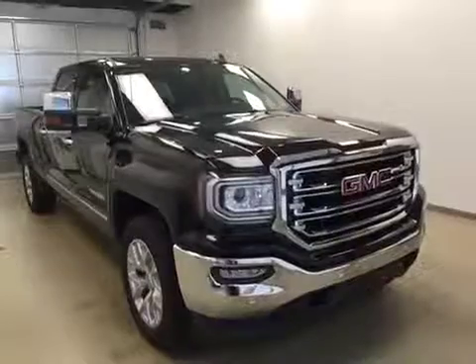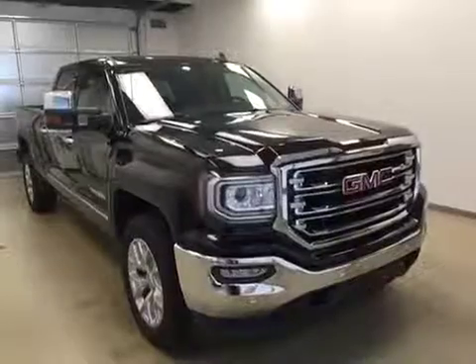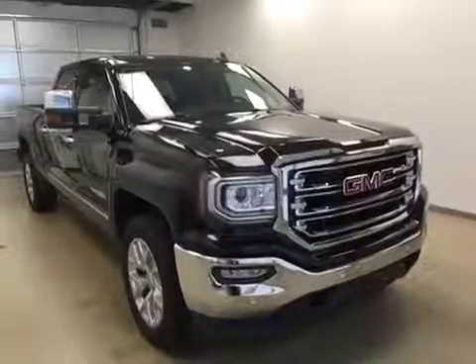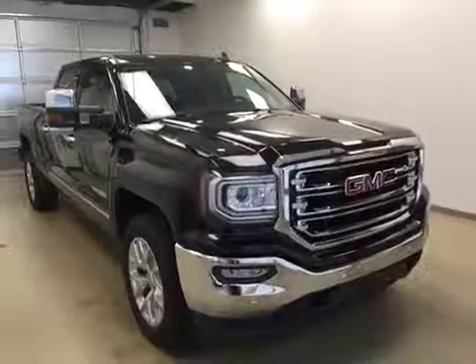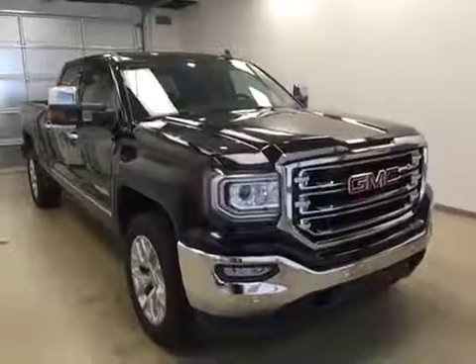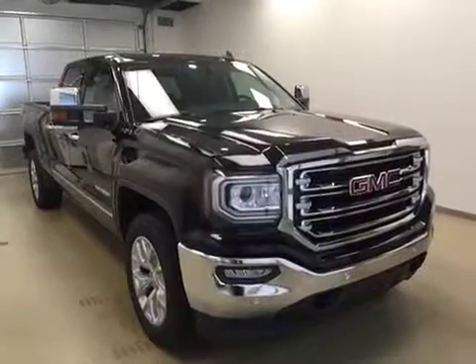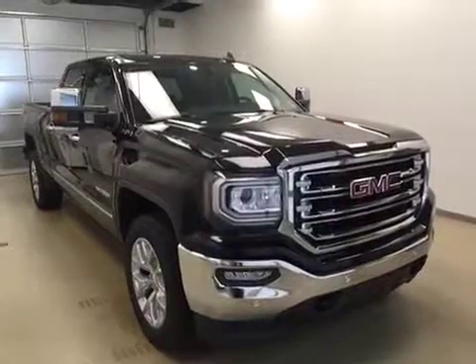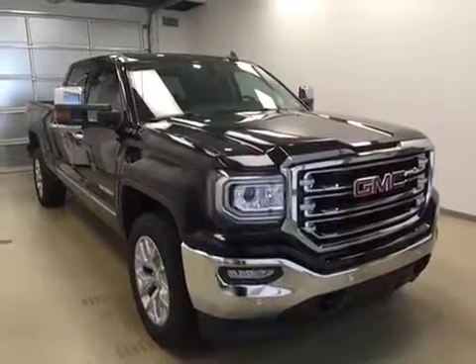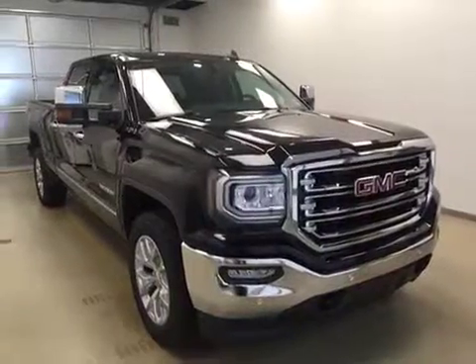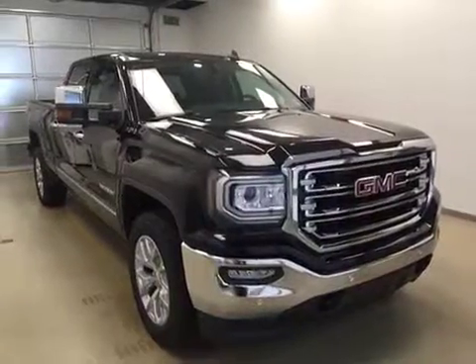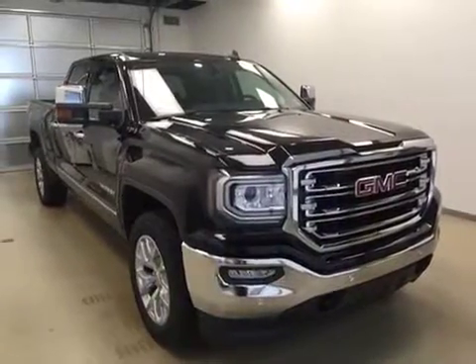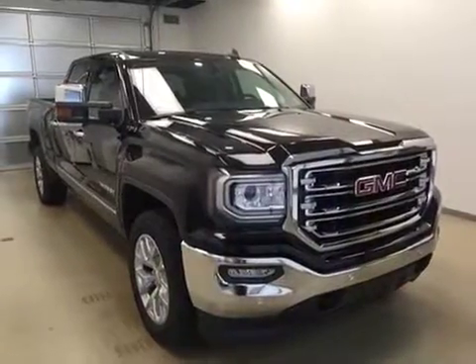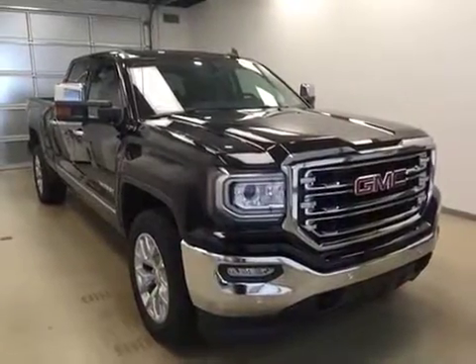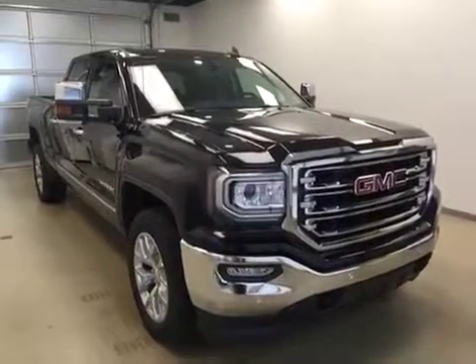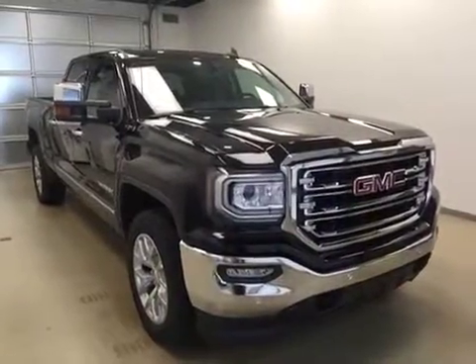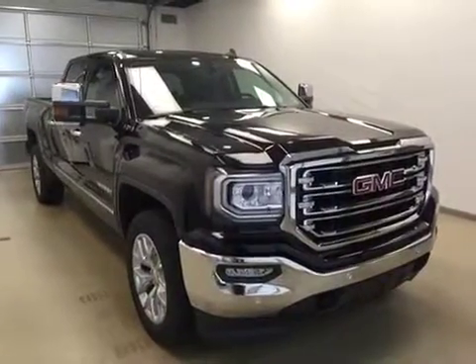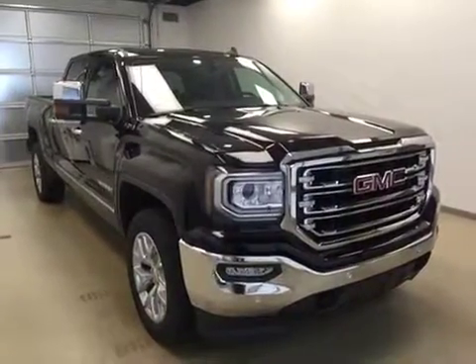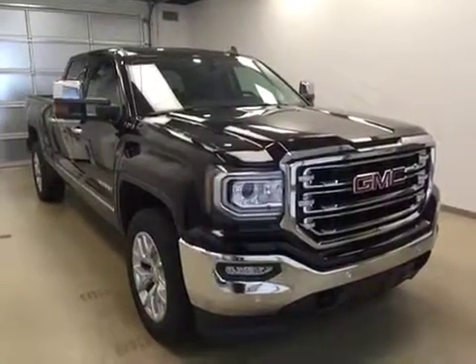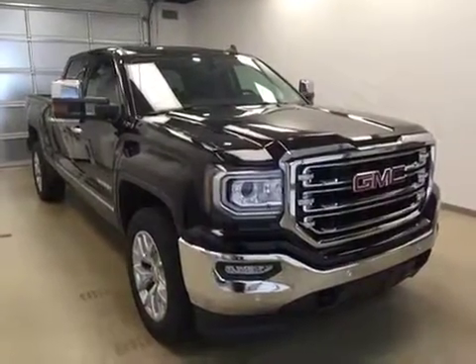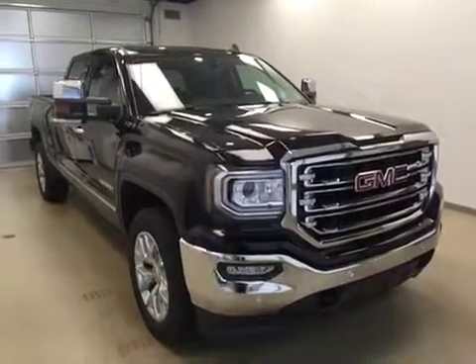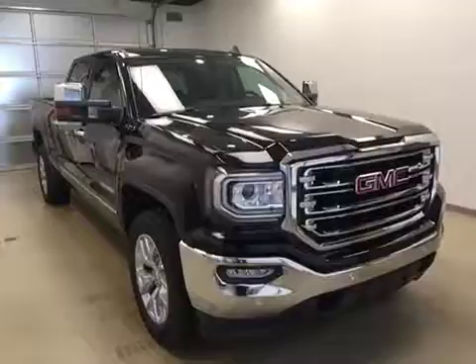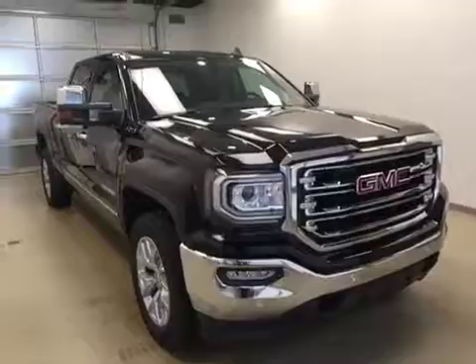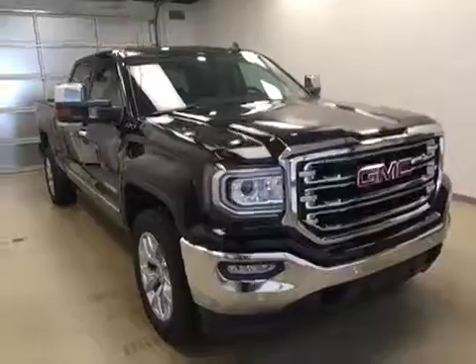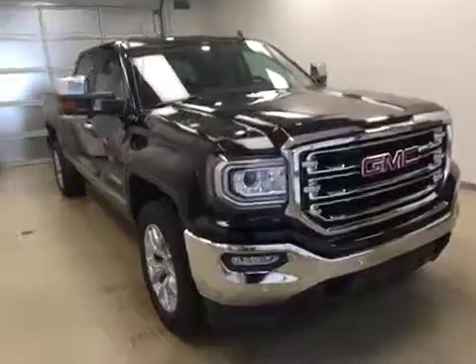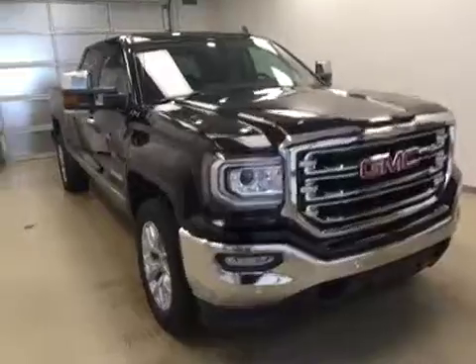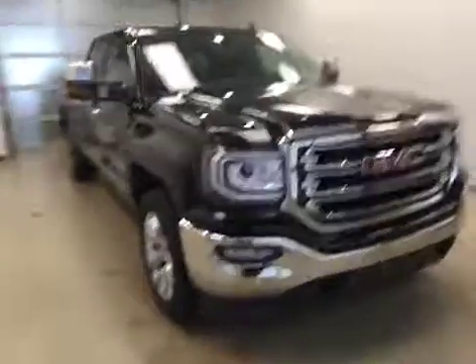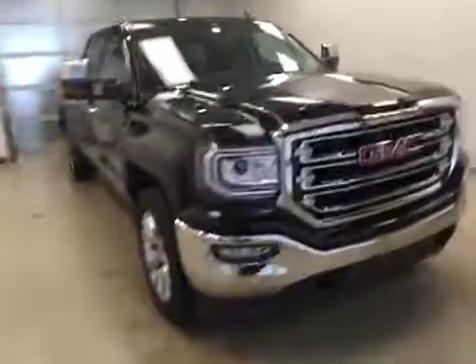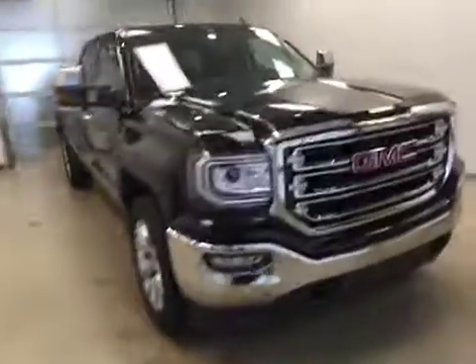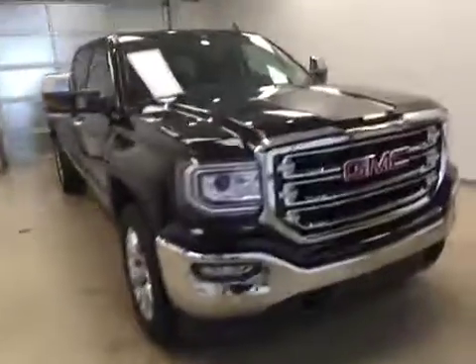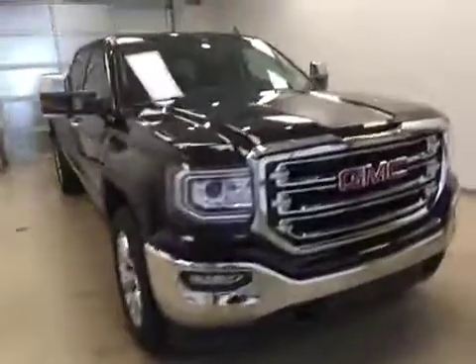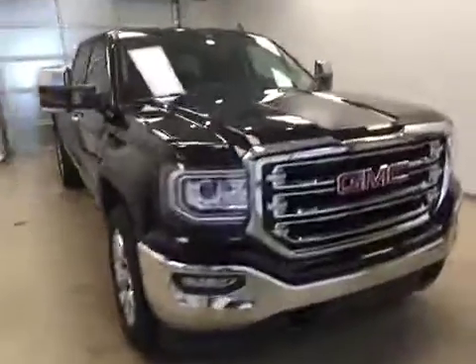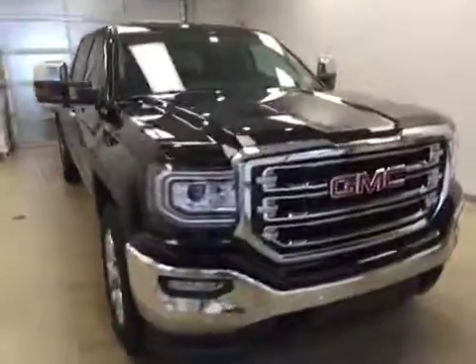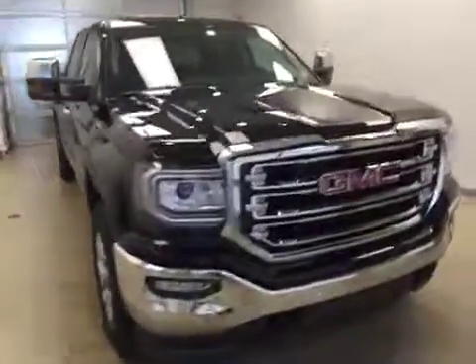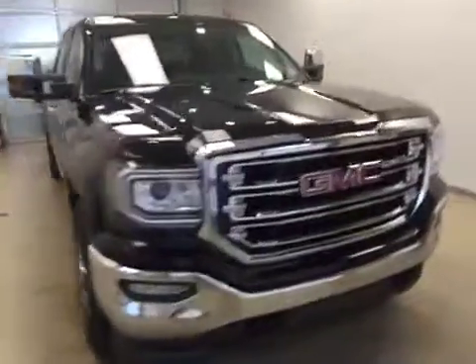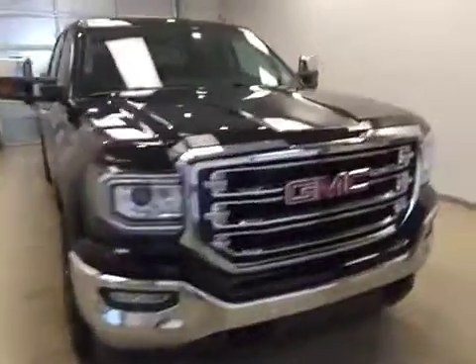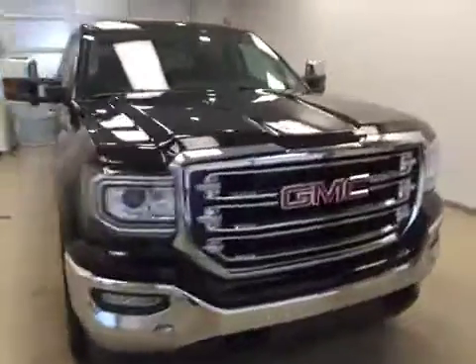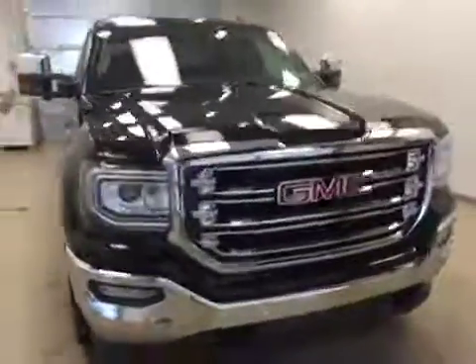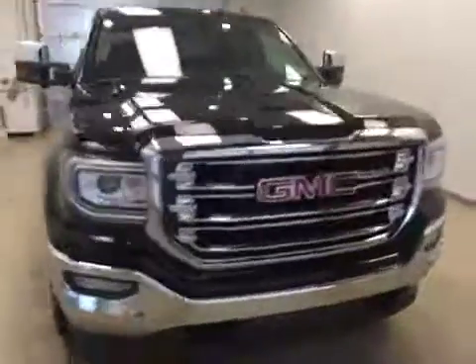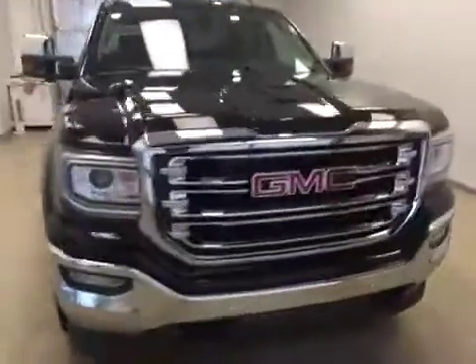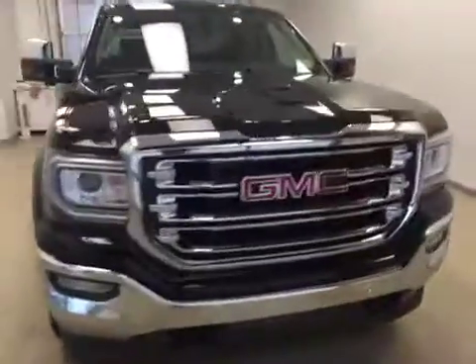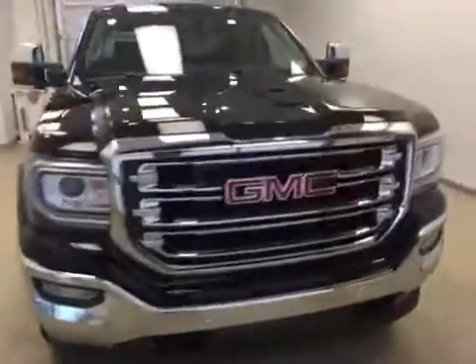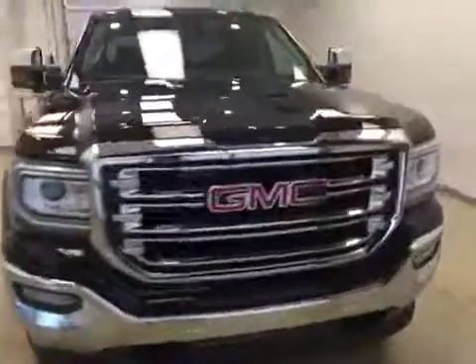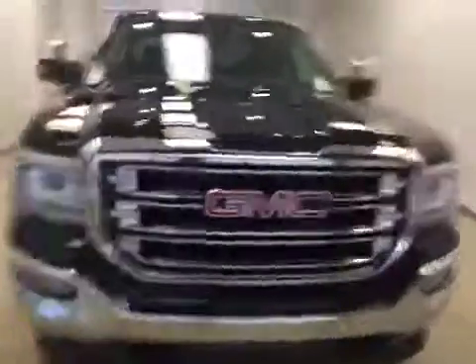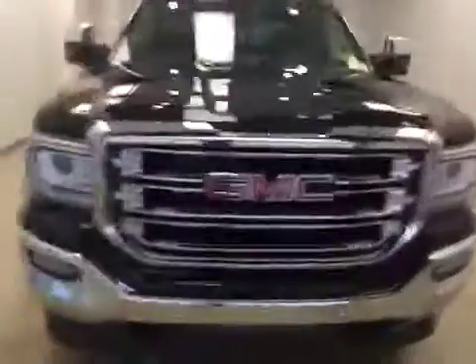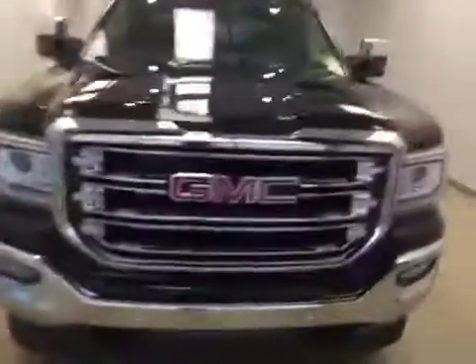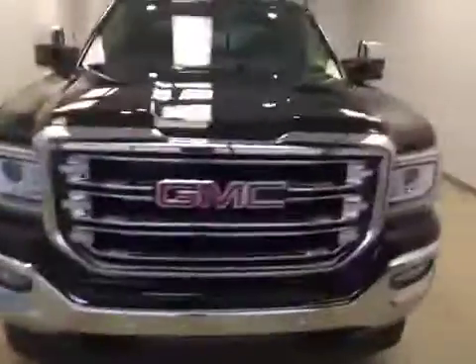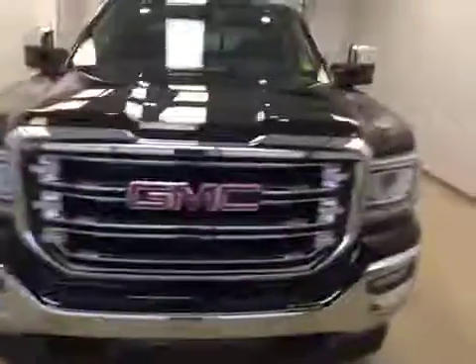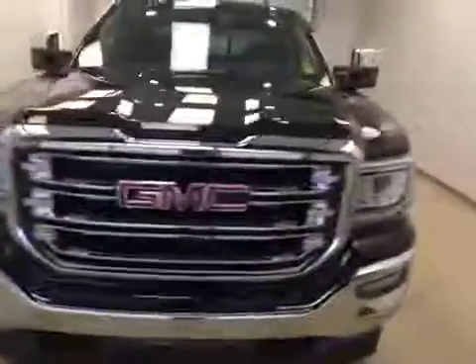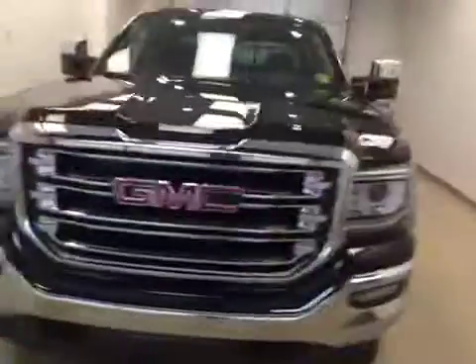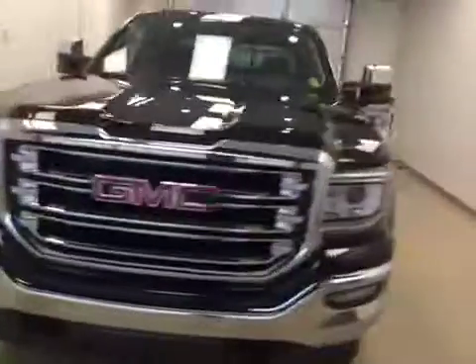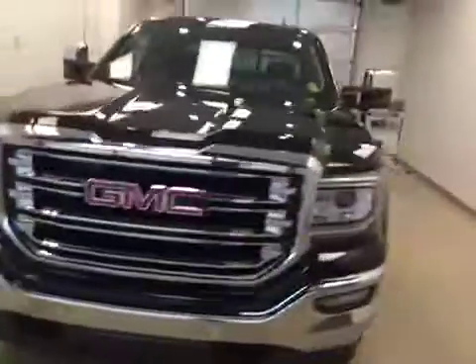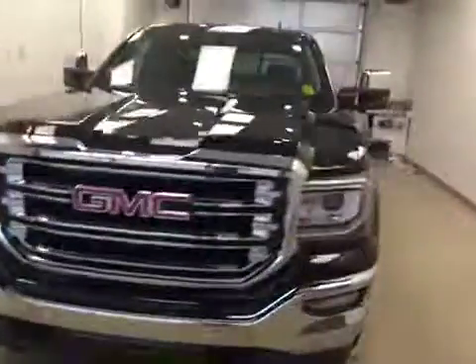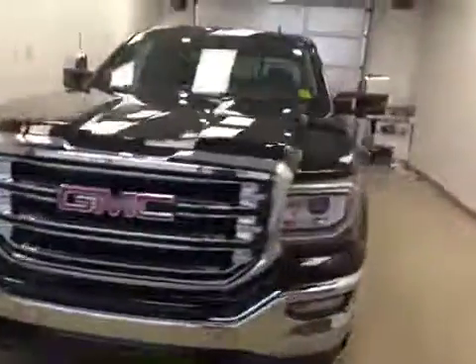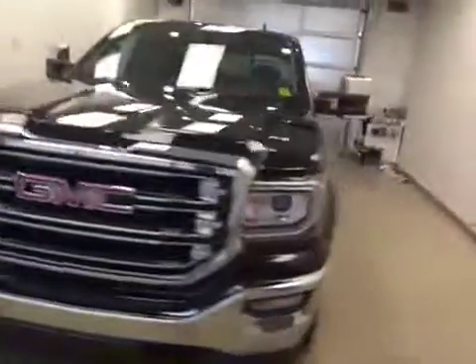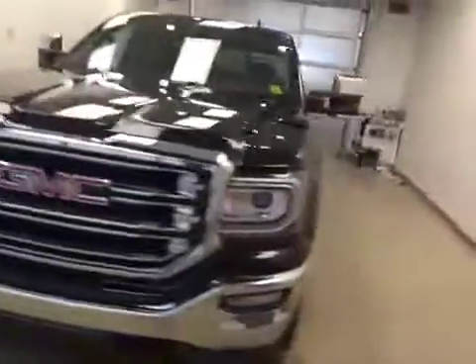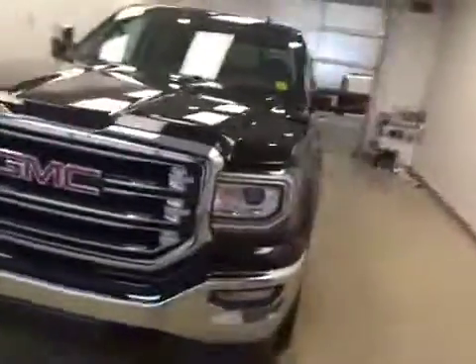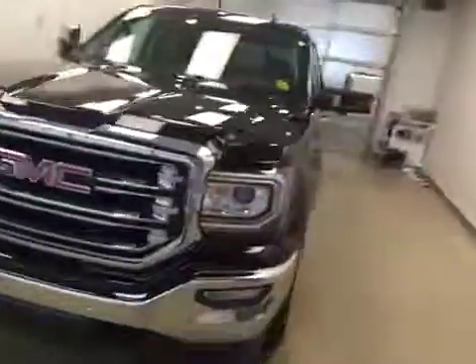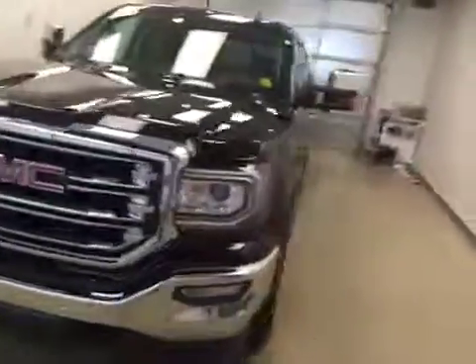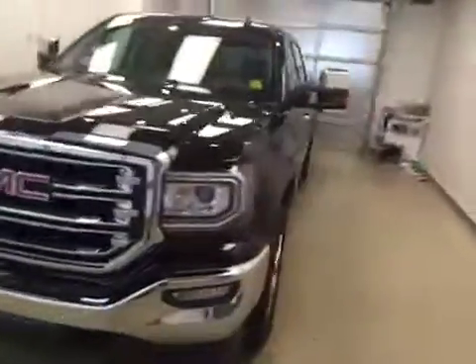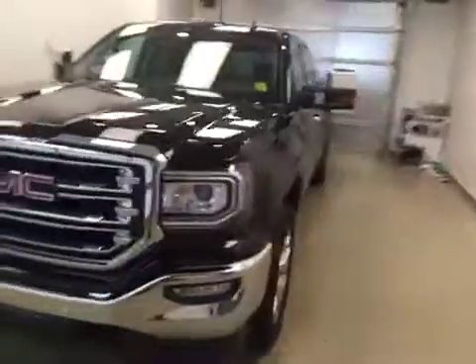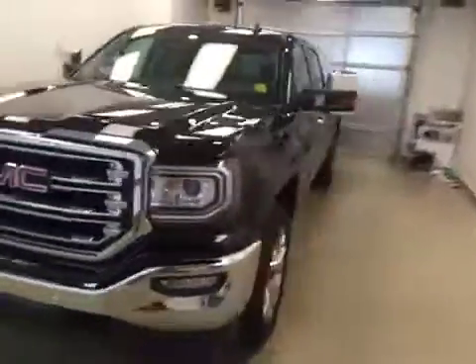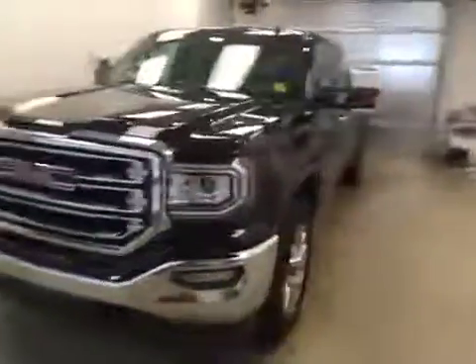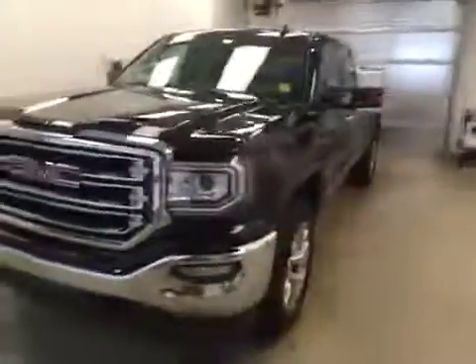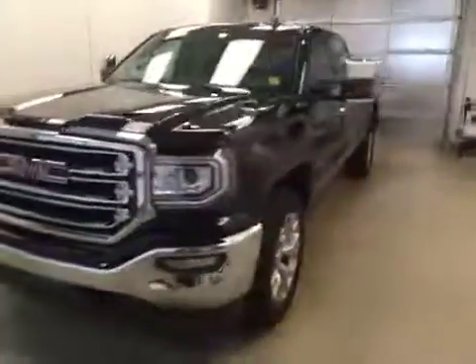And once again that stock number was 172045, a 2017 GMC Sierra 1500 Crew Cab SLT, exterior color is onyx black.